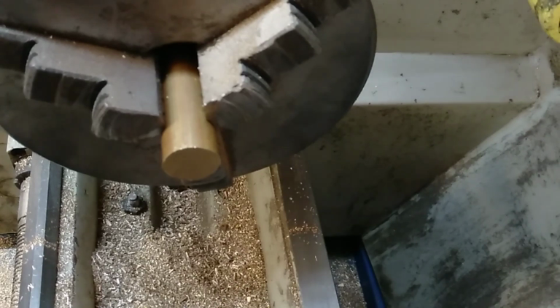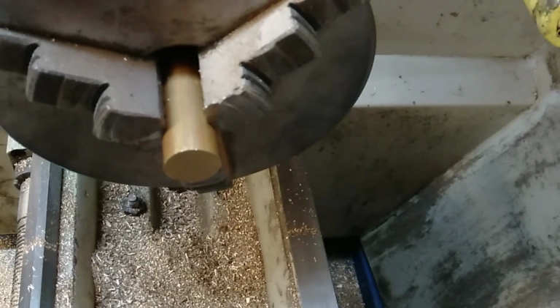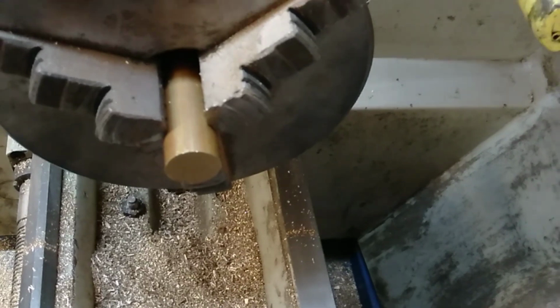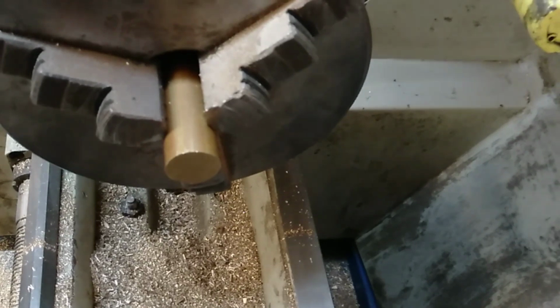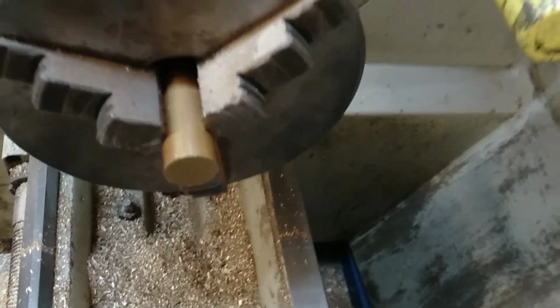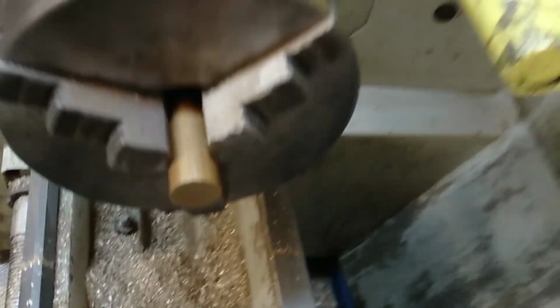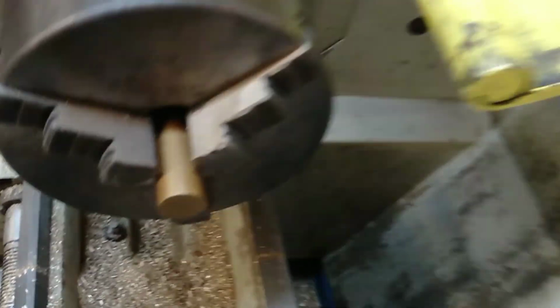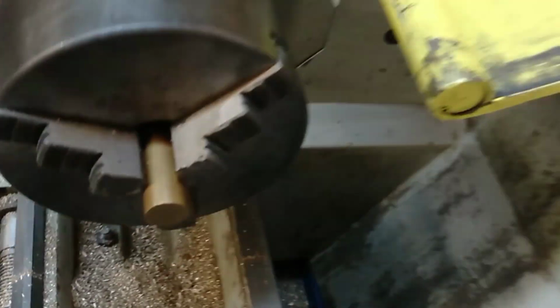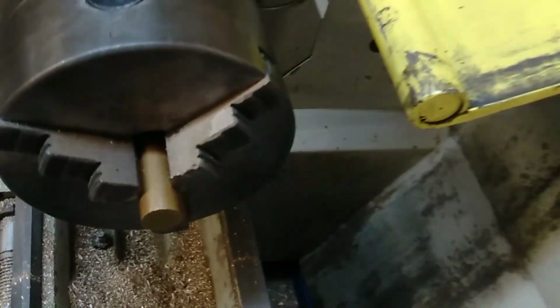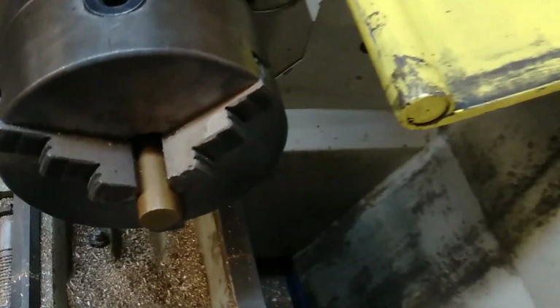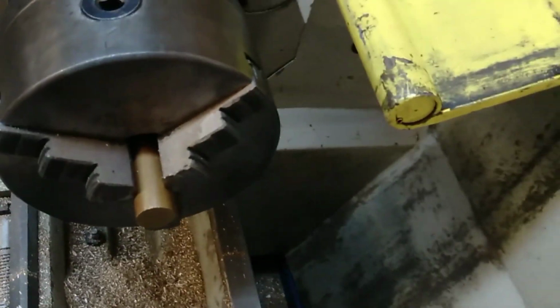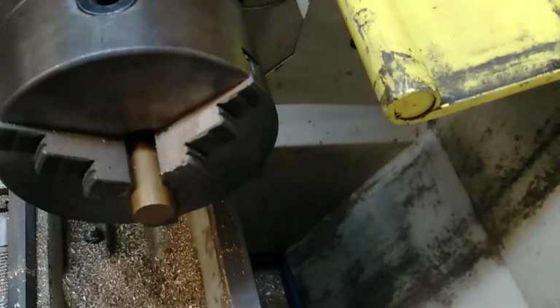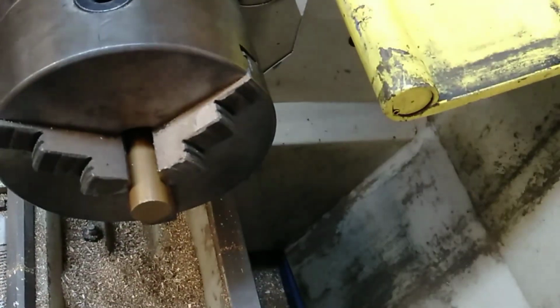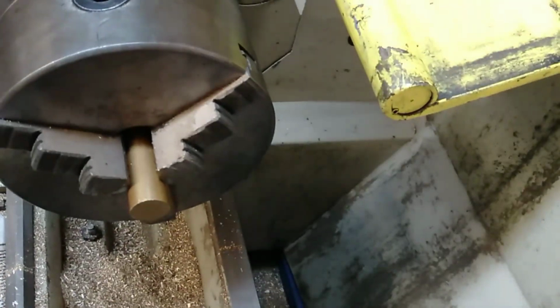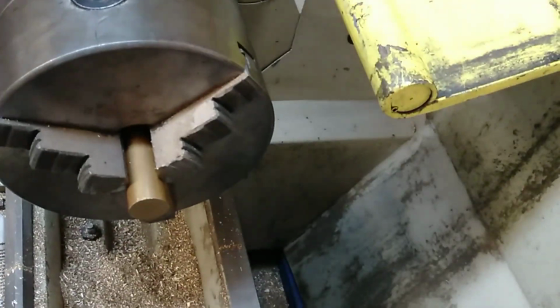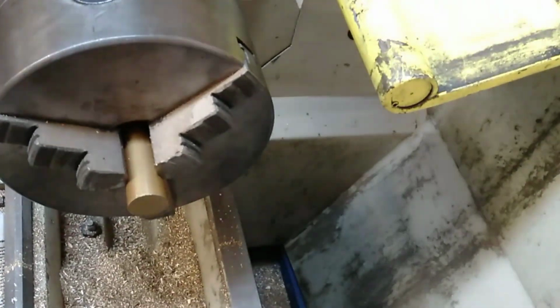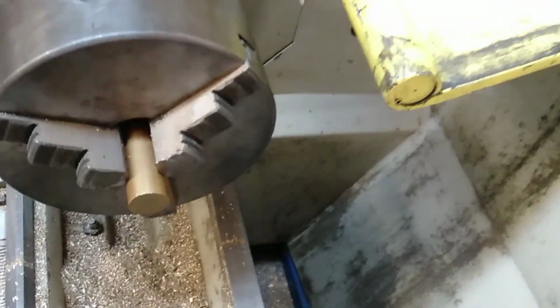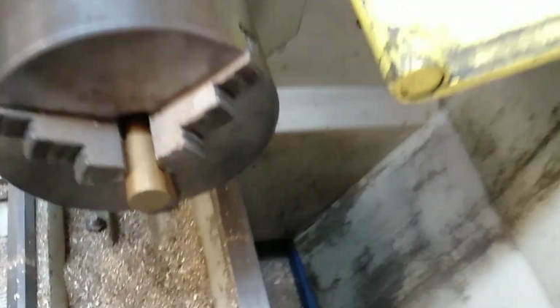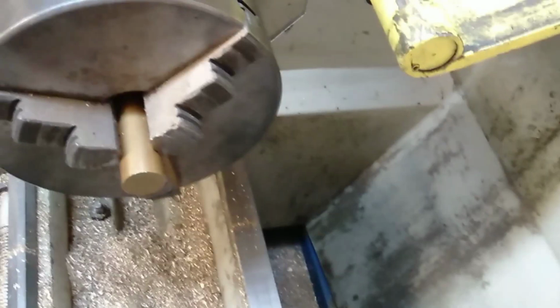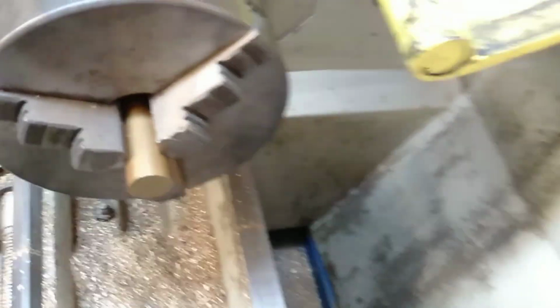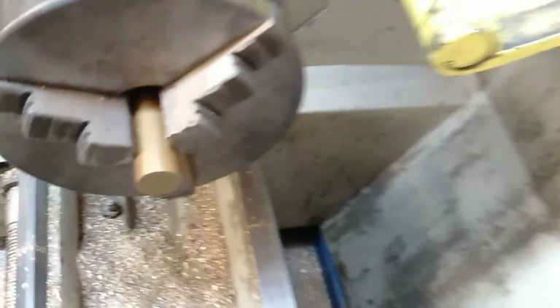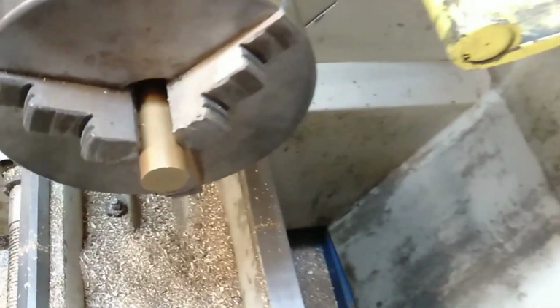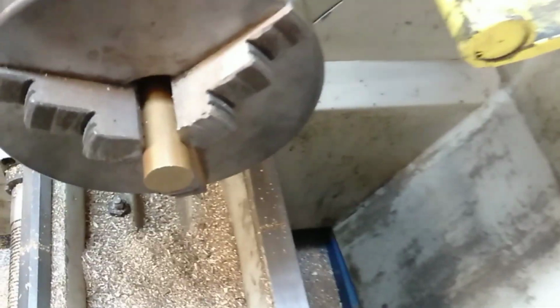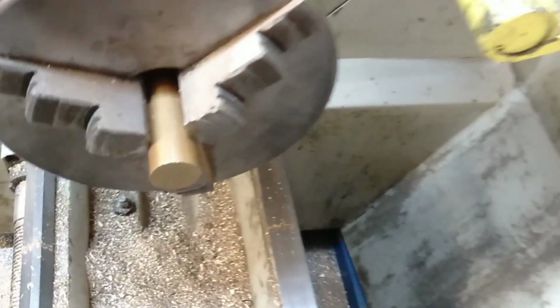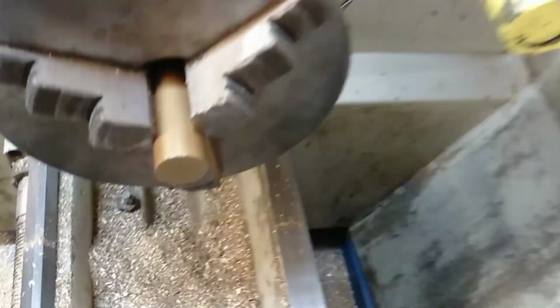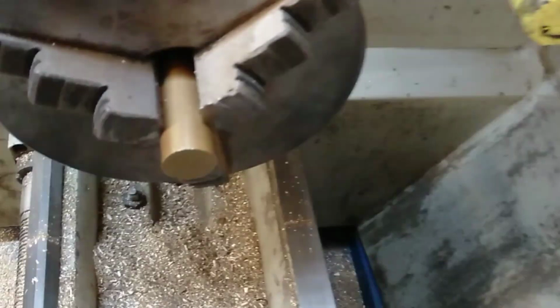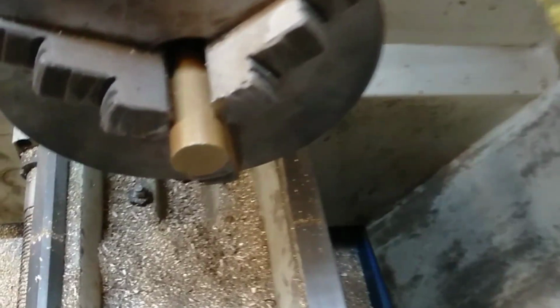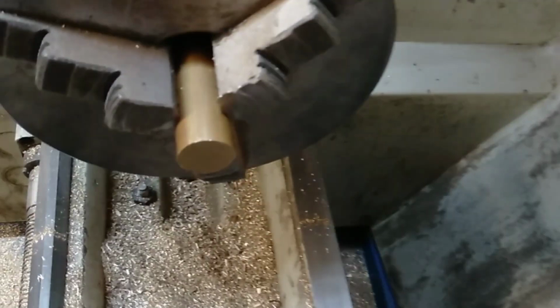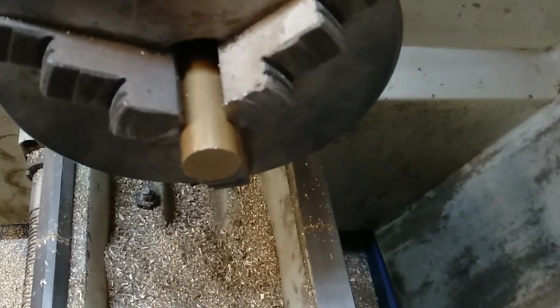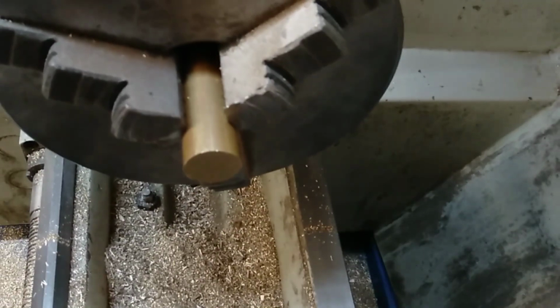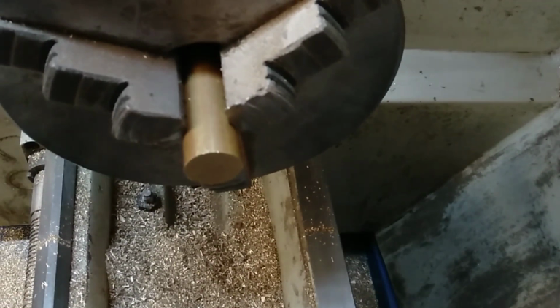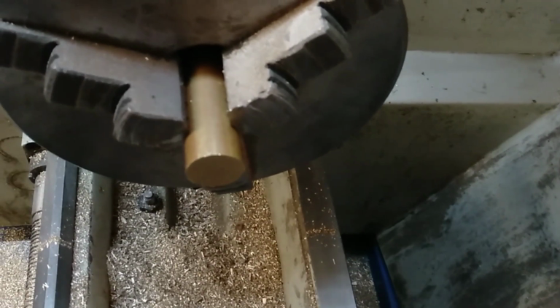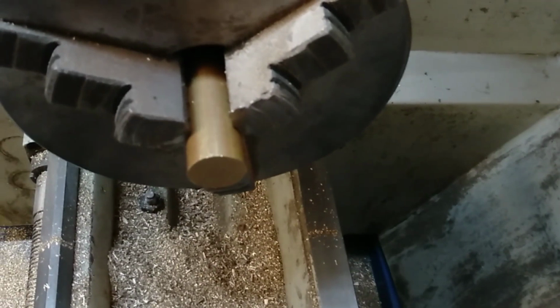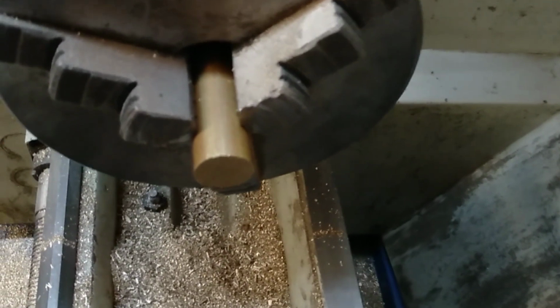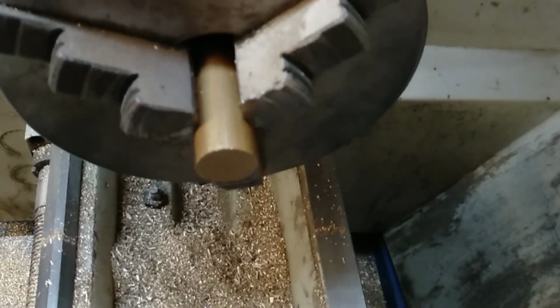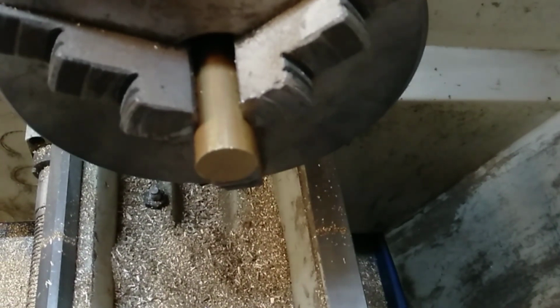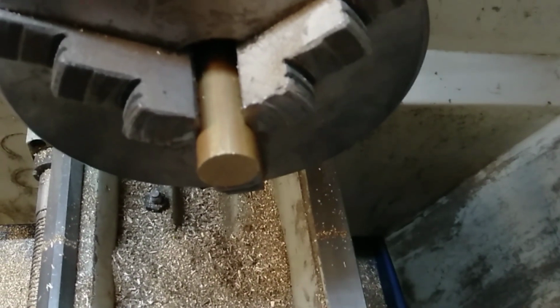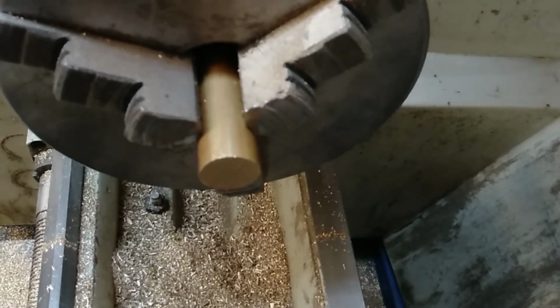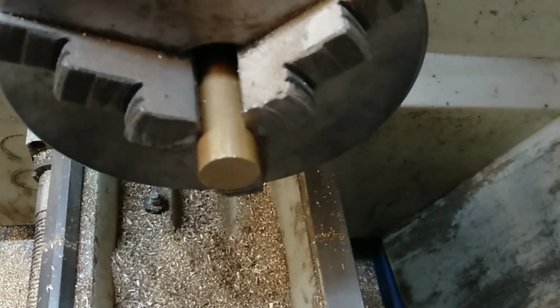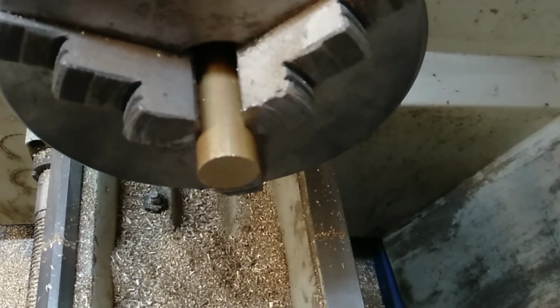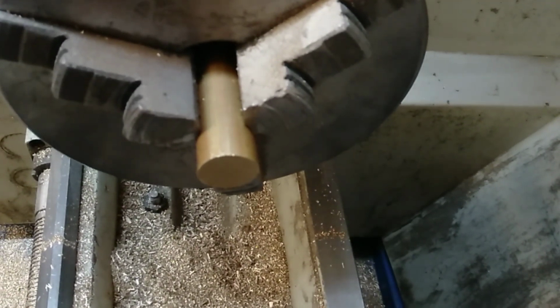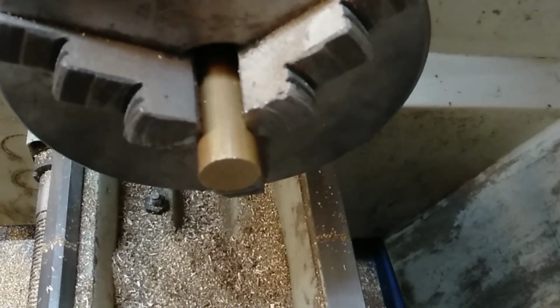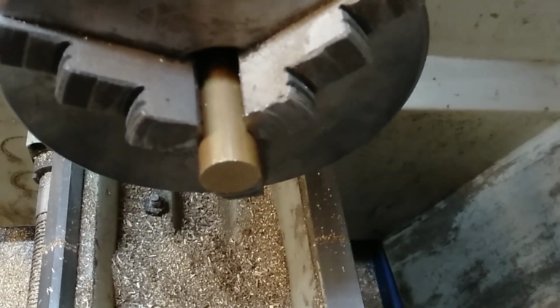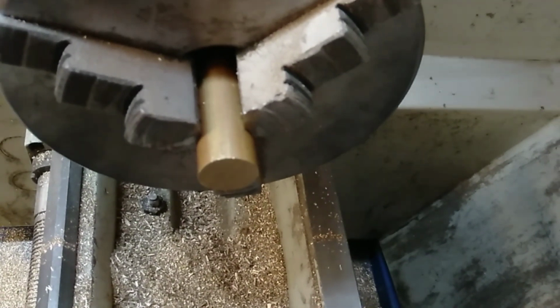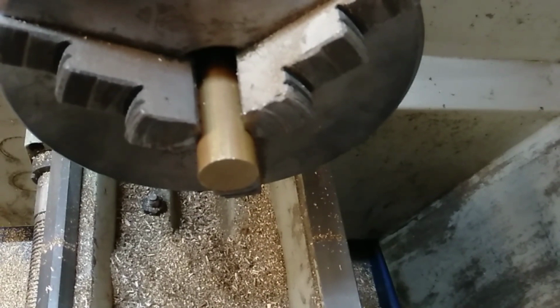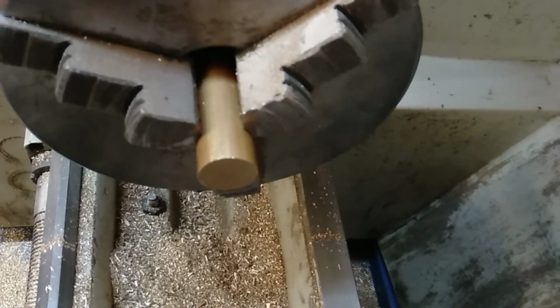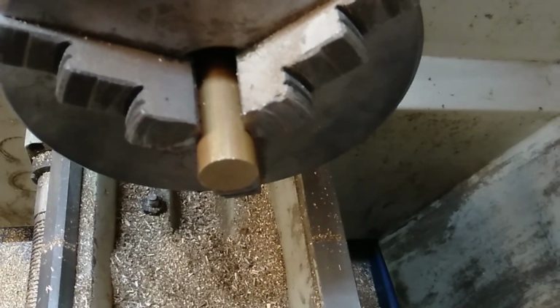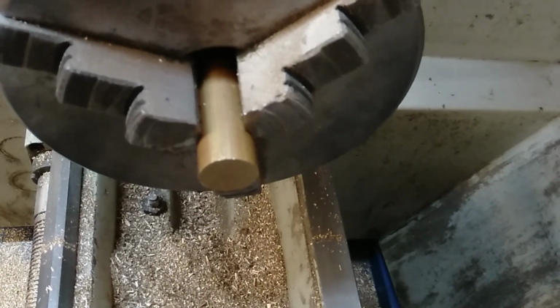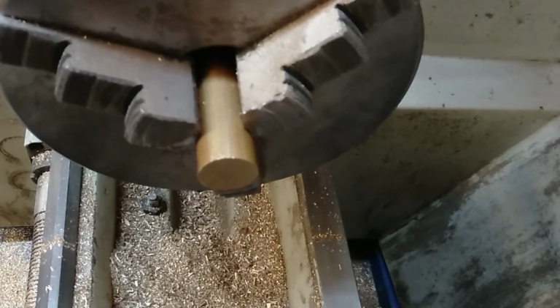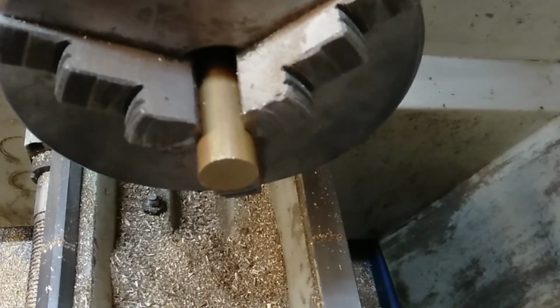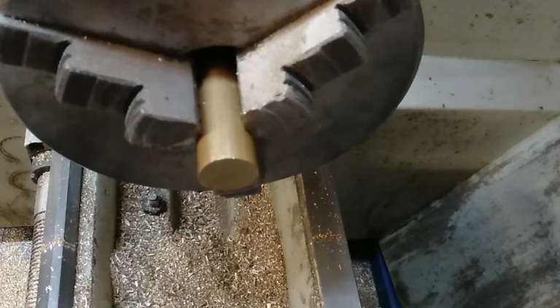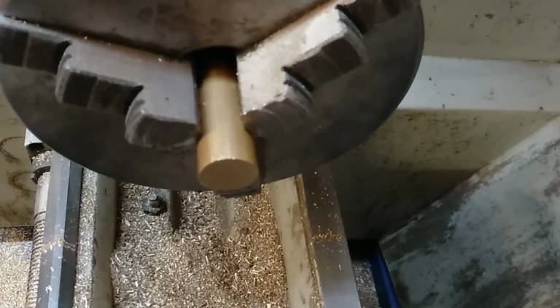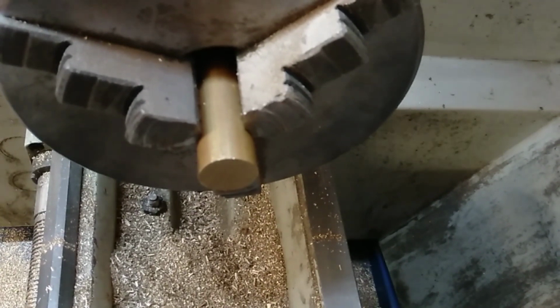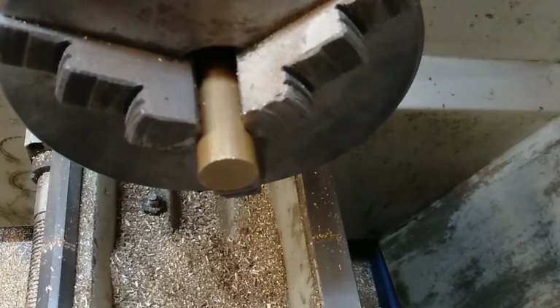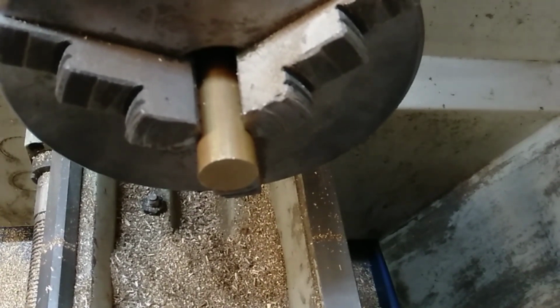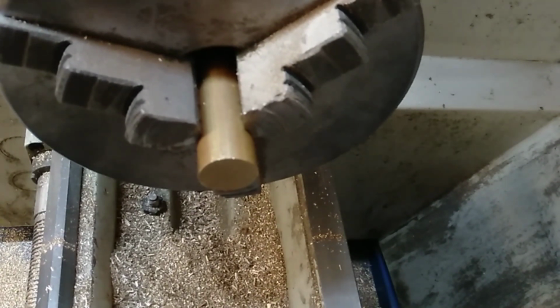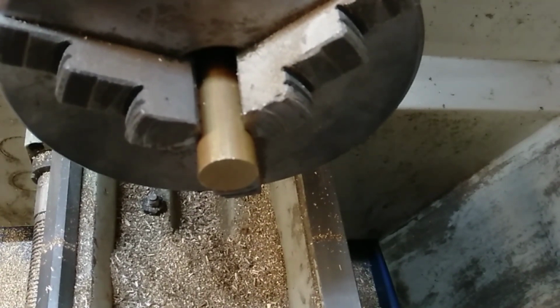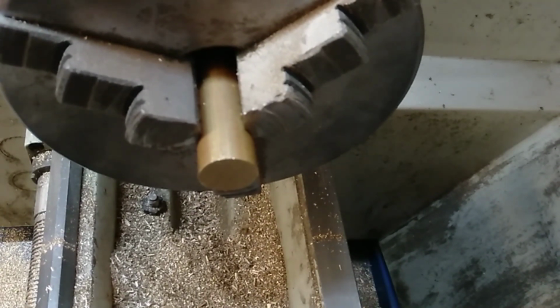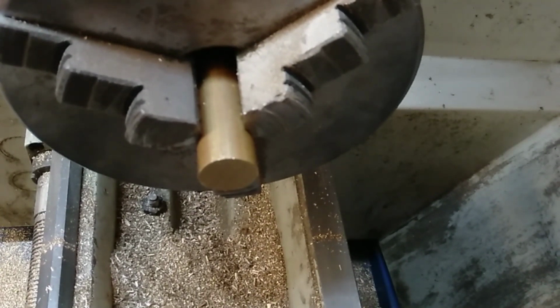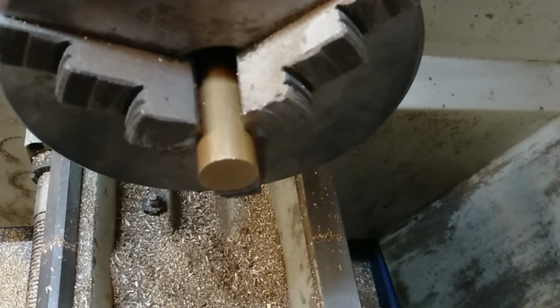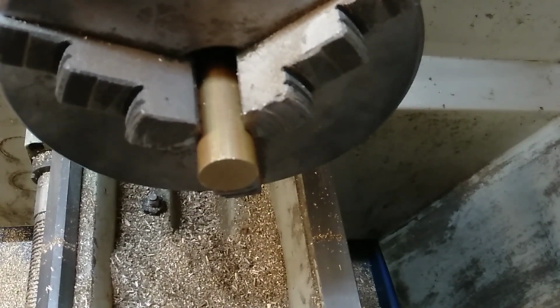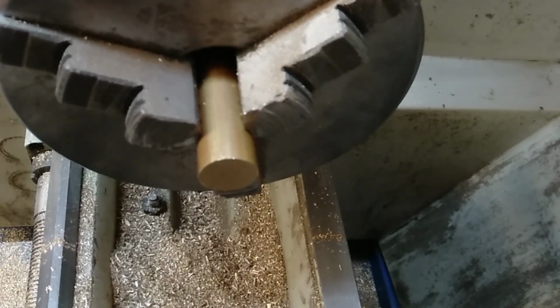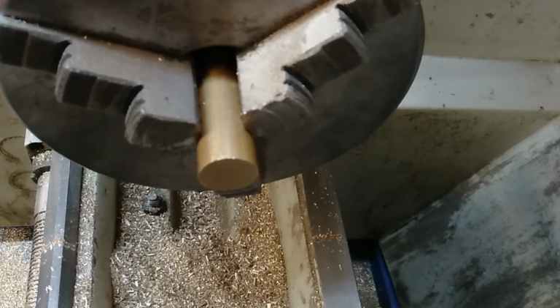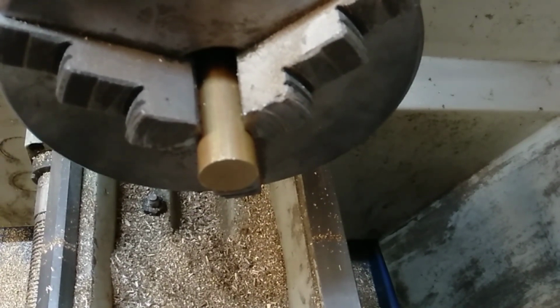What we have here is a section of brass that's been placed into the lathe that's previously been cut with a cold saw.